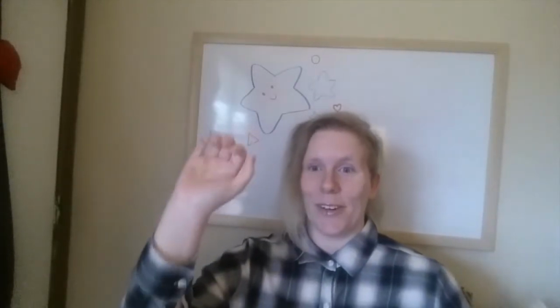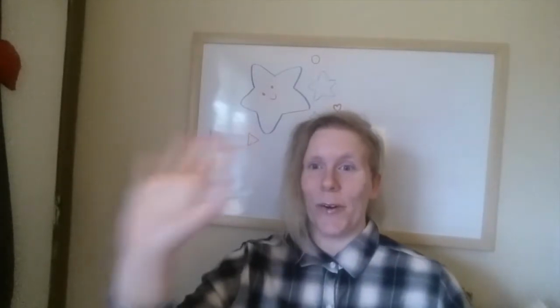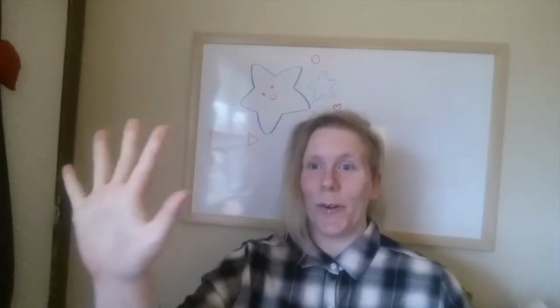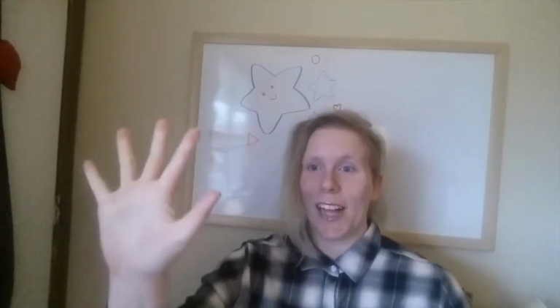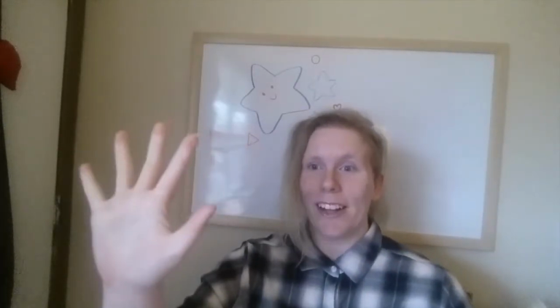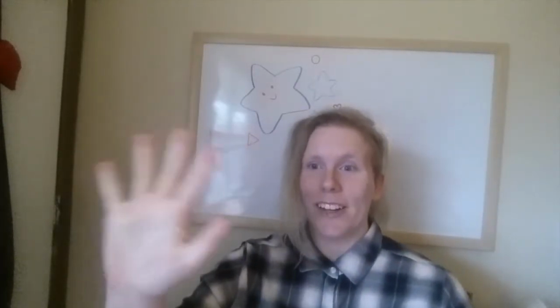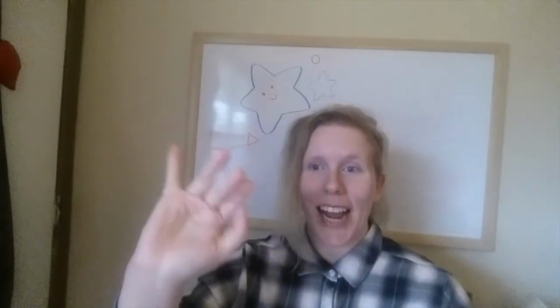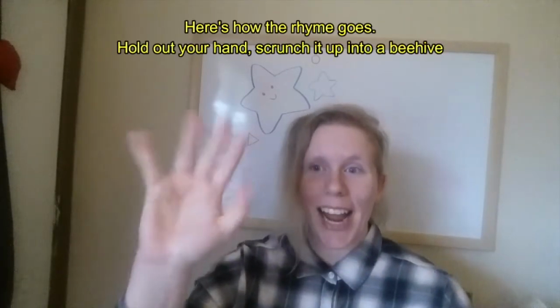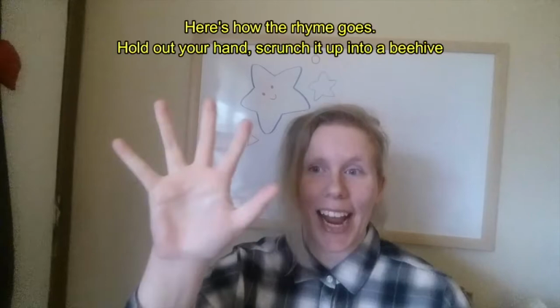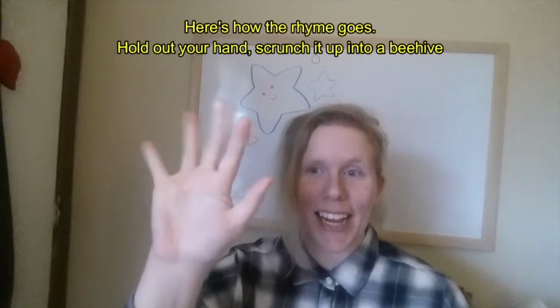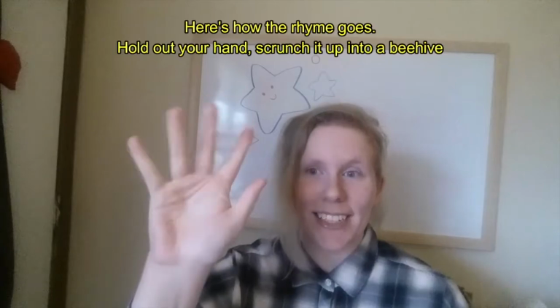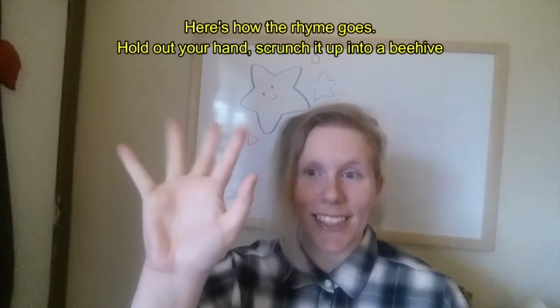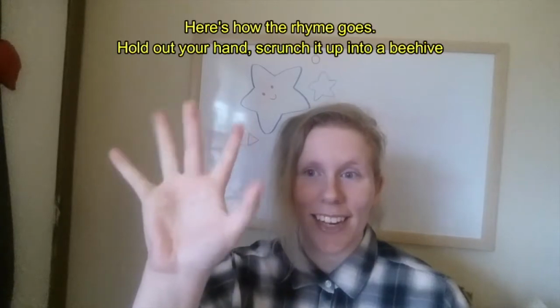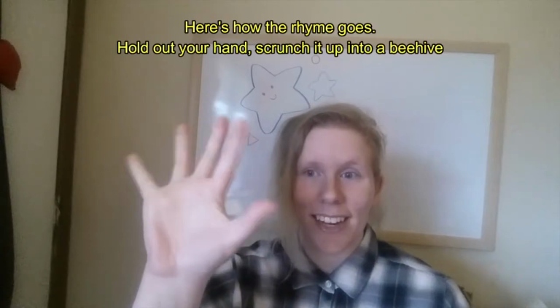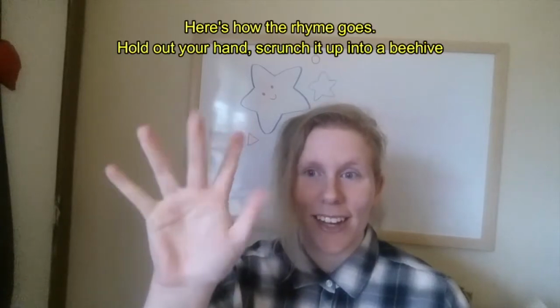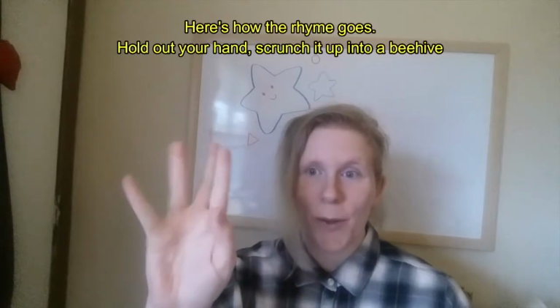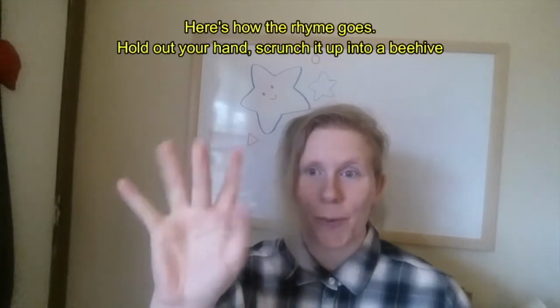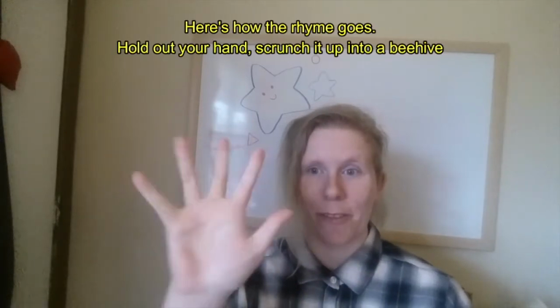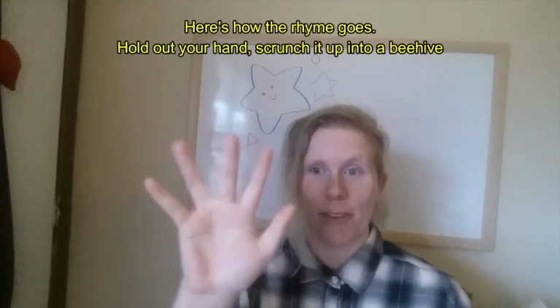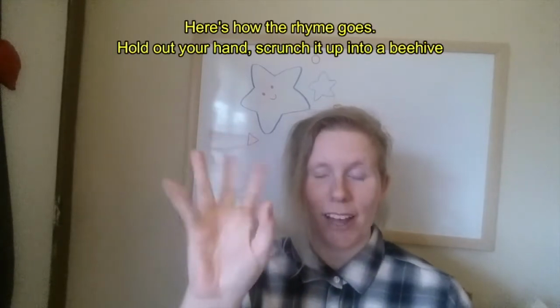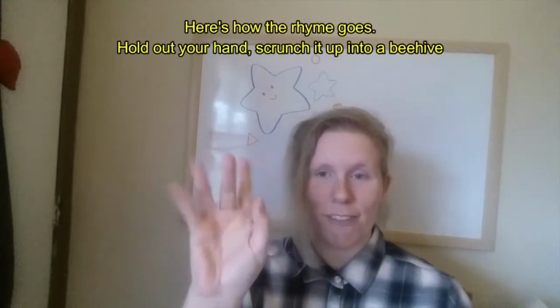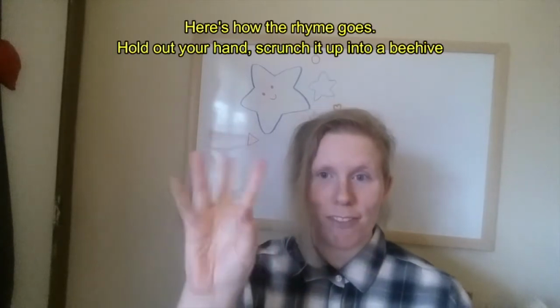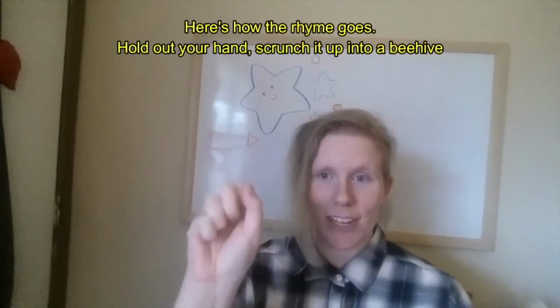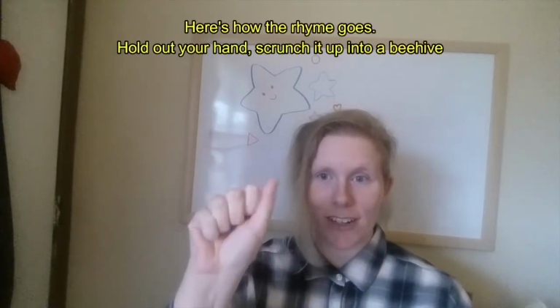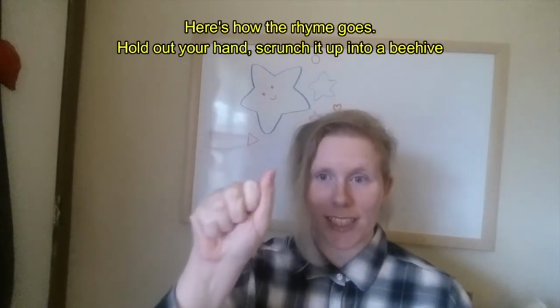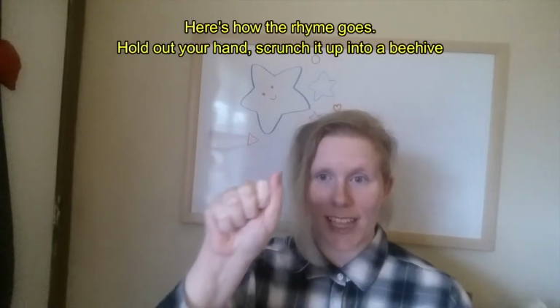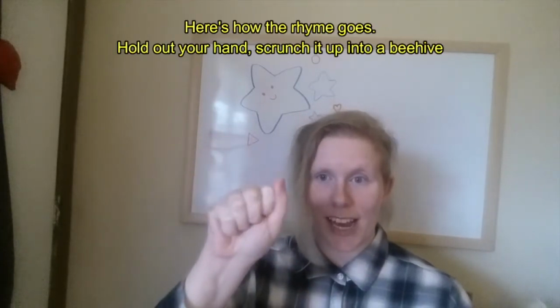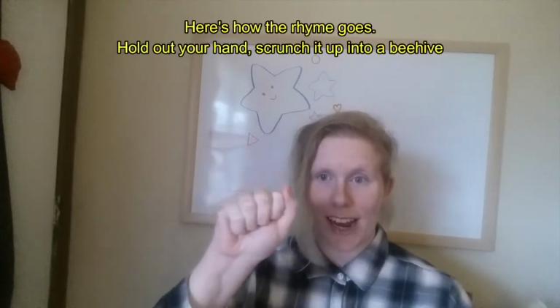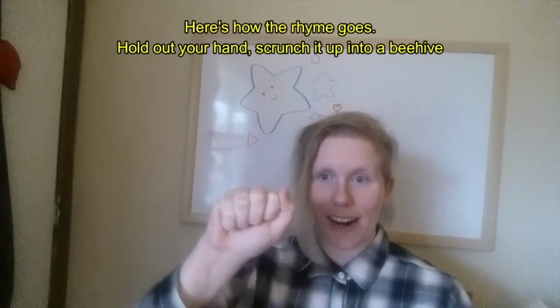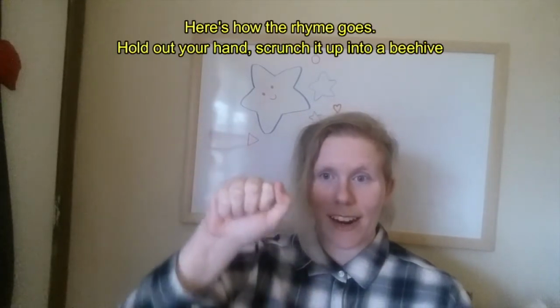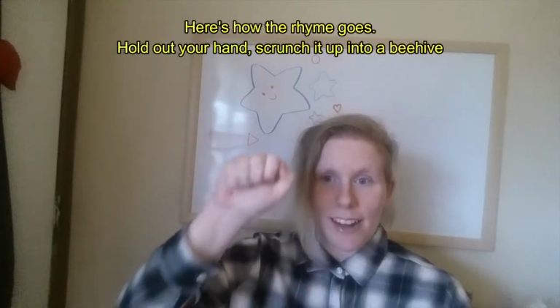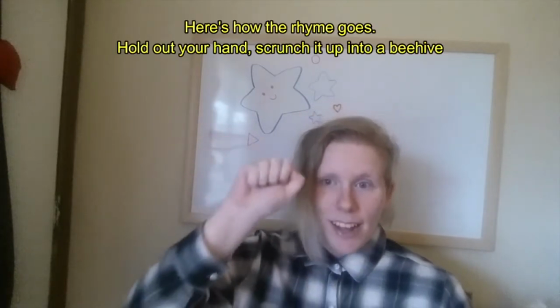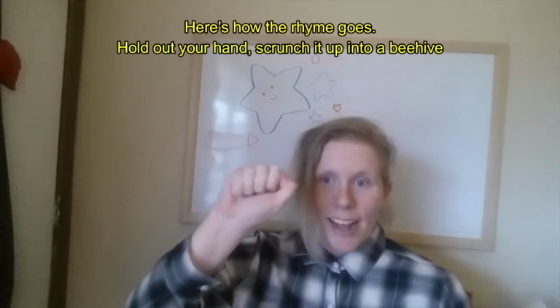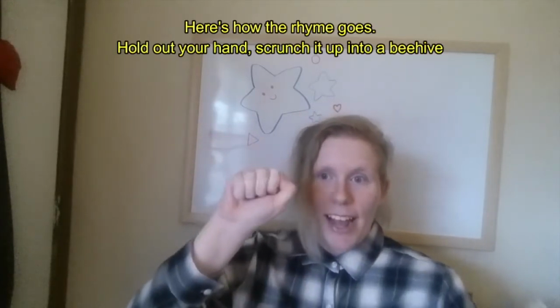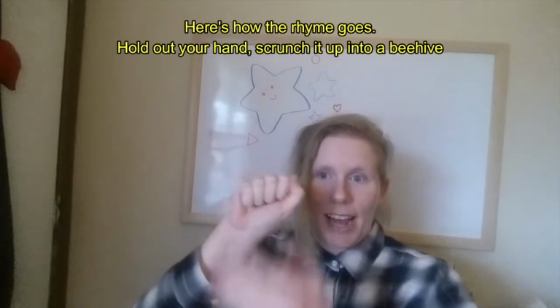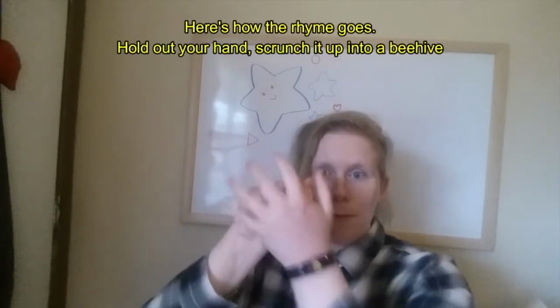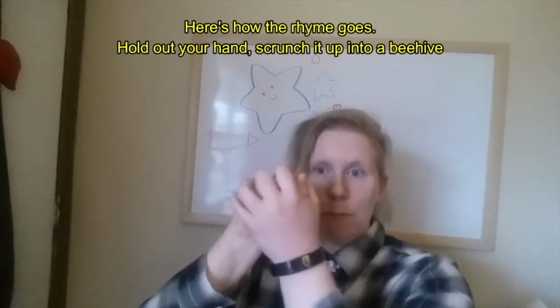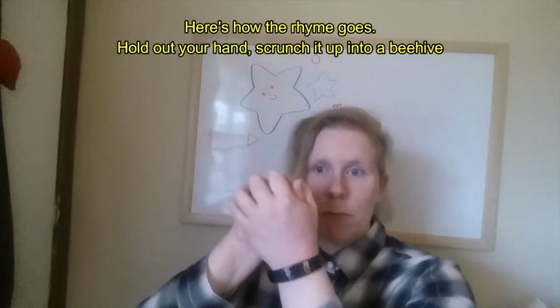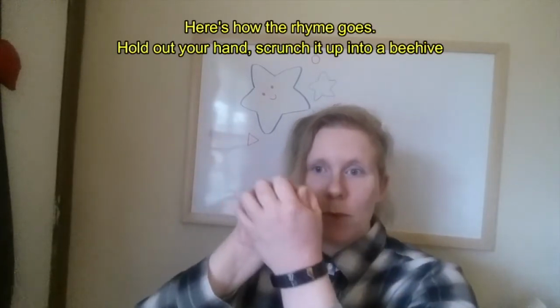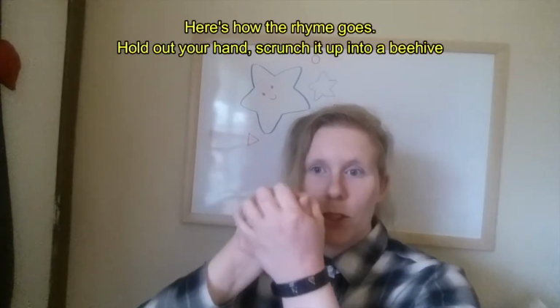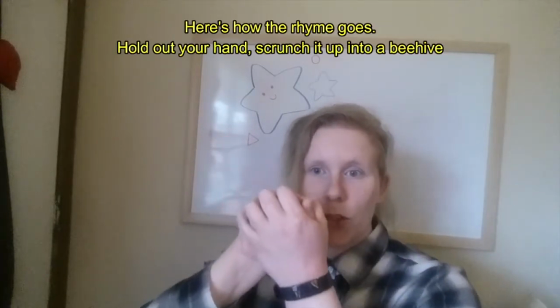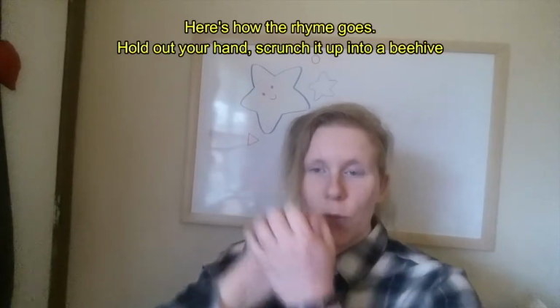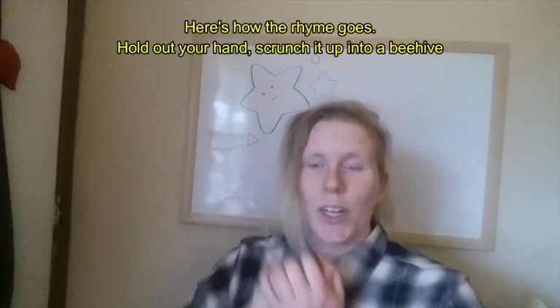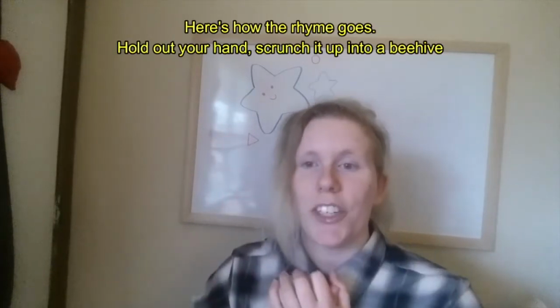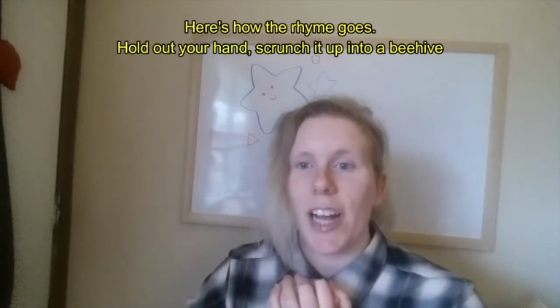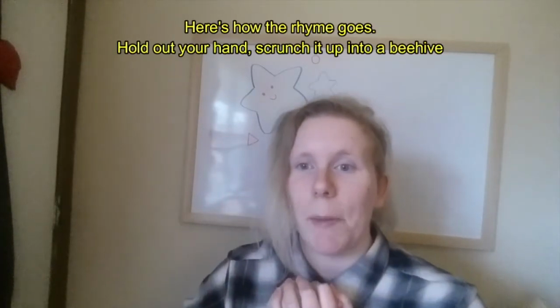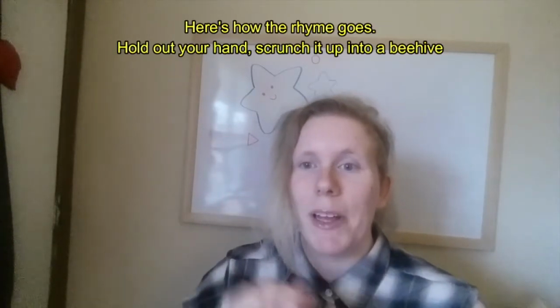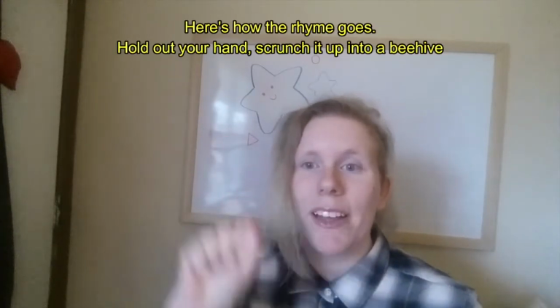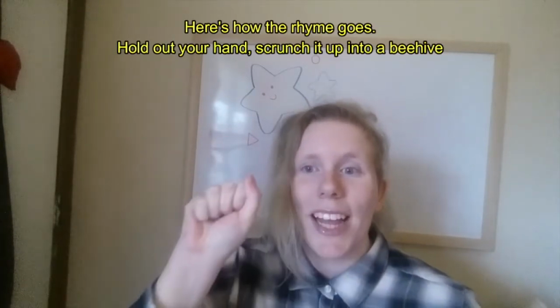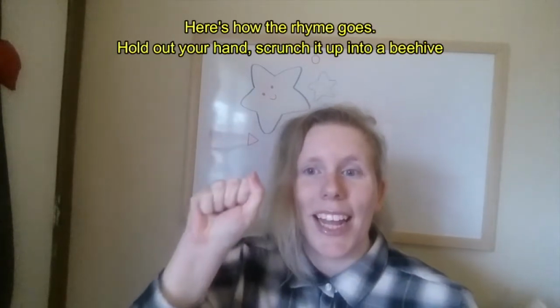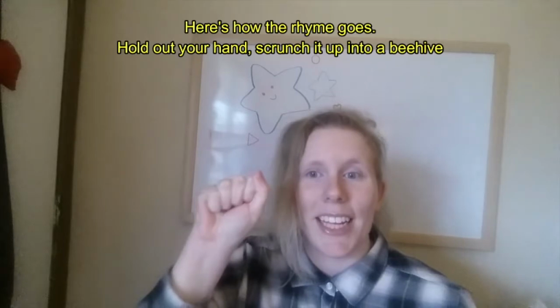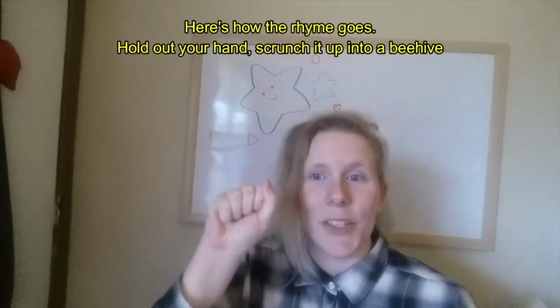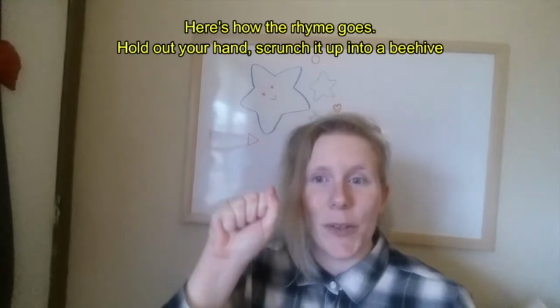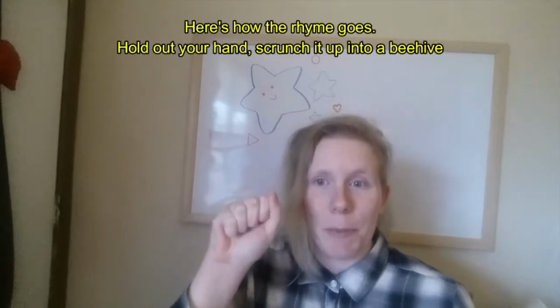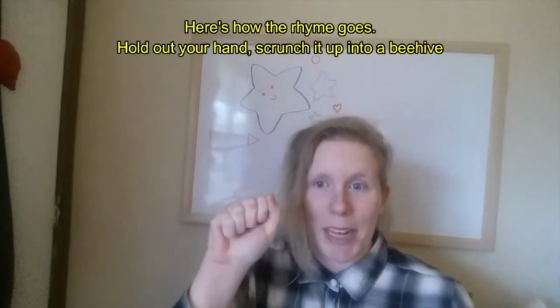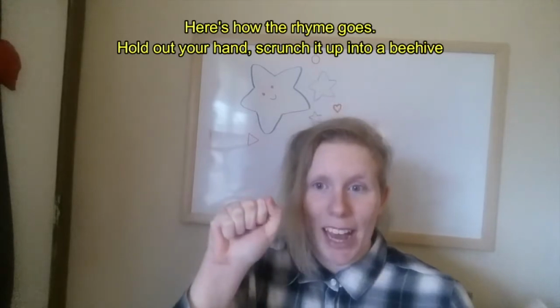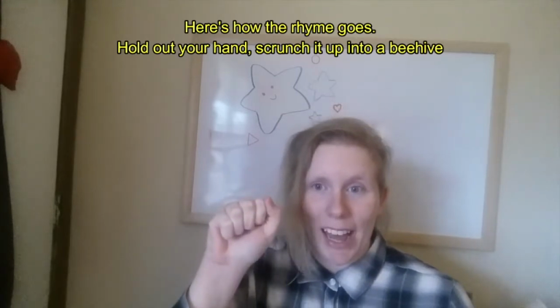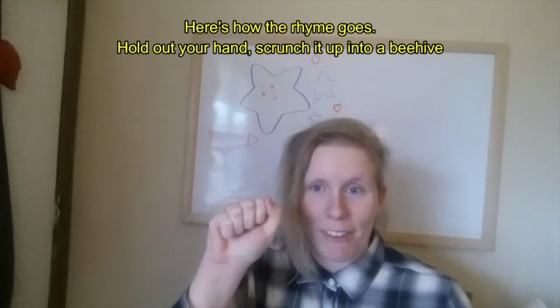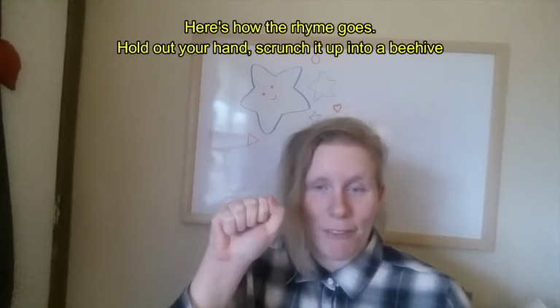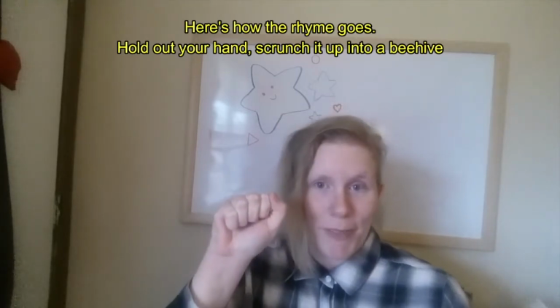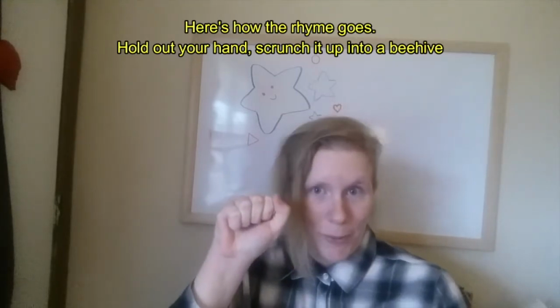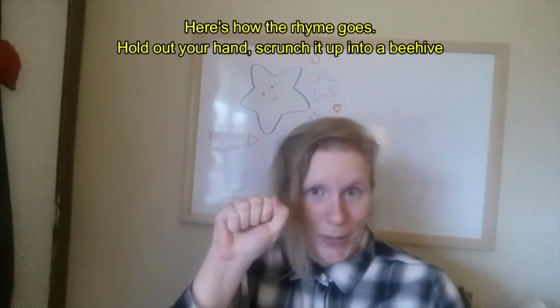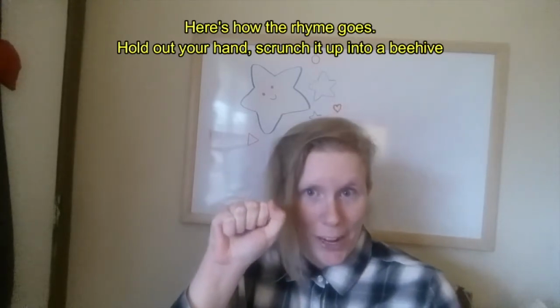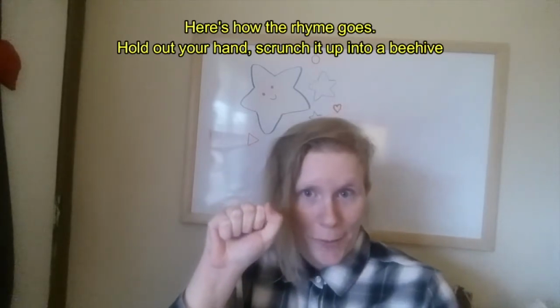So here's how the rhyme goes. You want to hold out your hand with five fingers and scrunch it up into a beehive. Here we go.